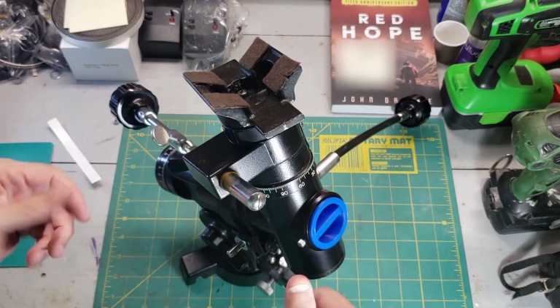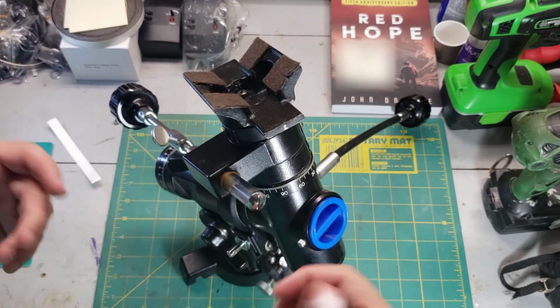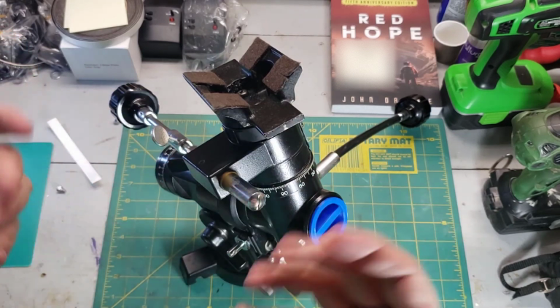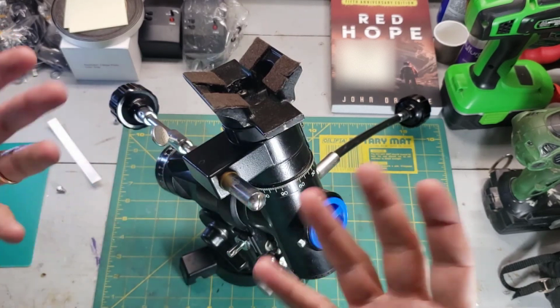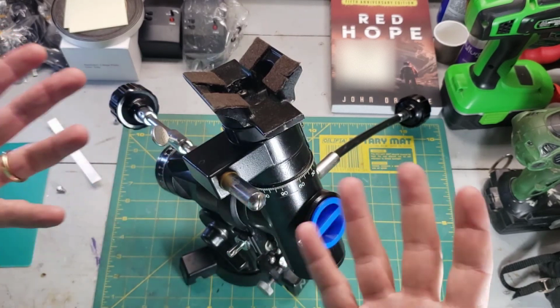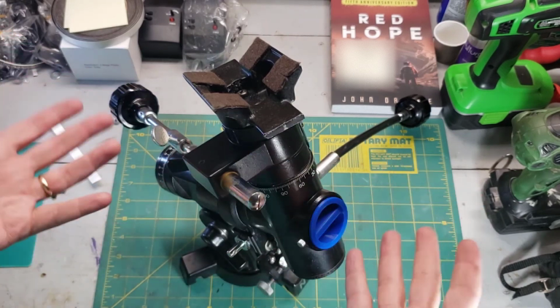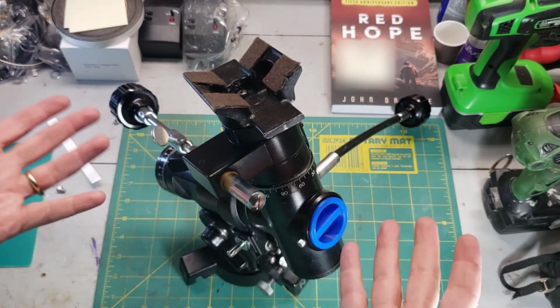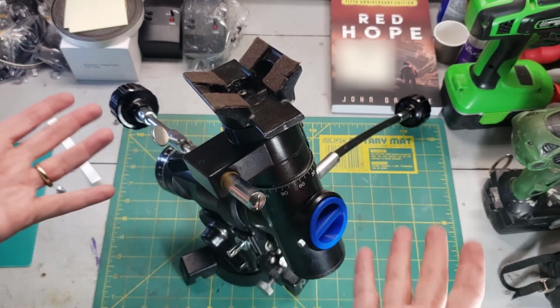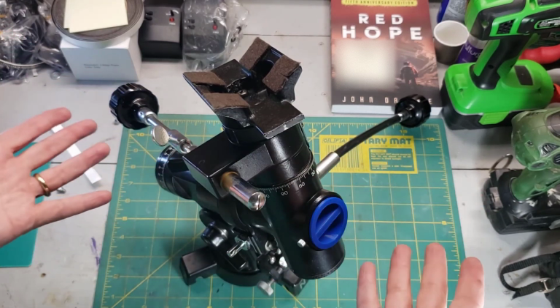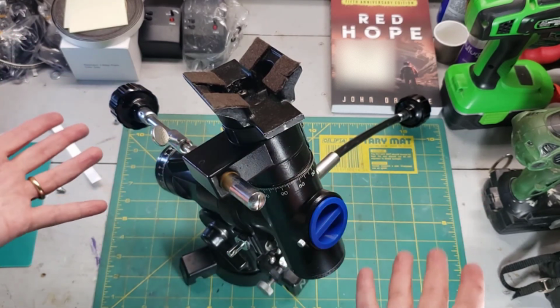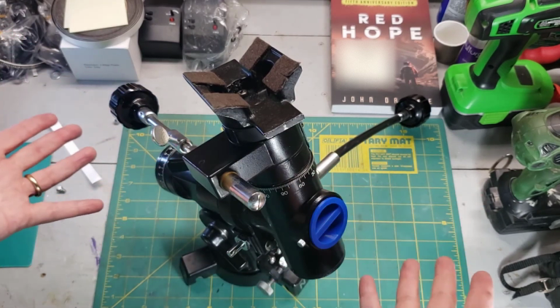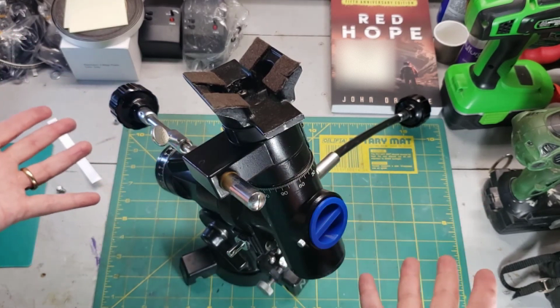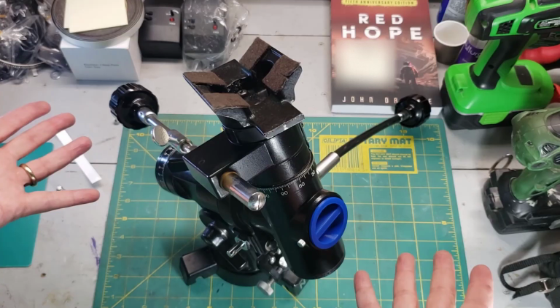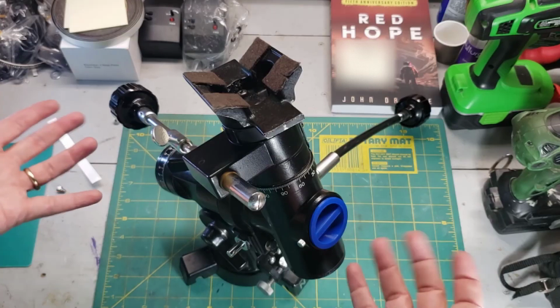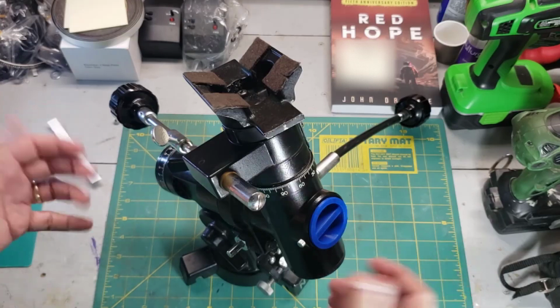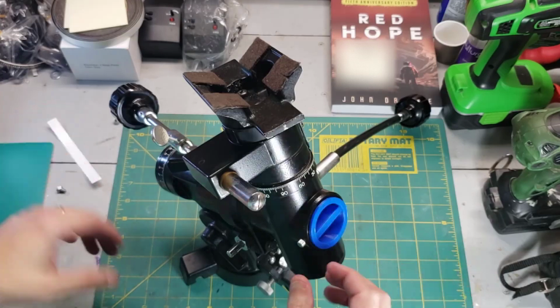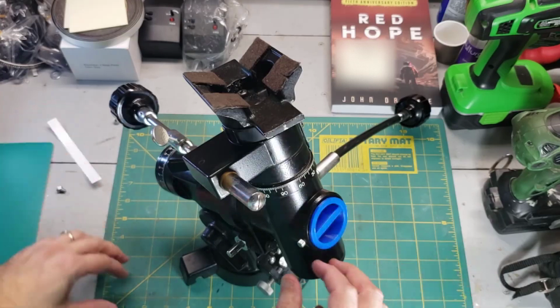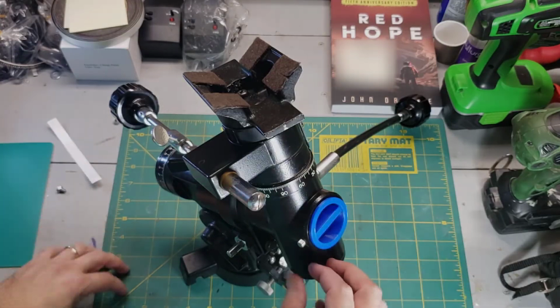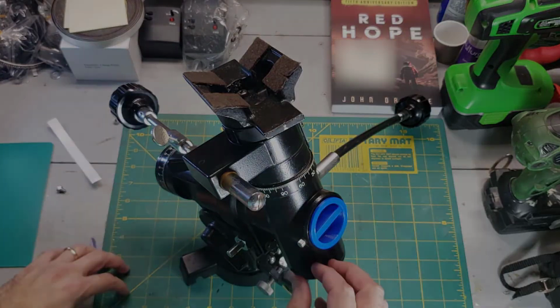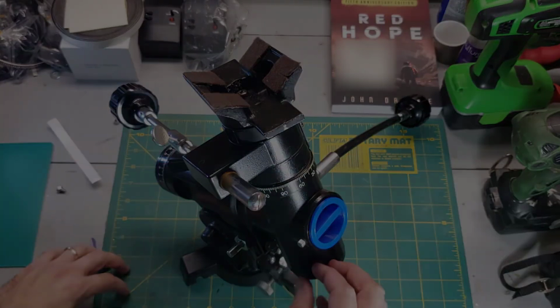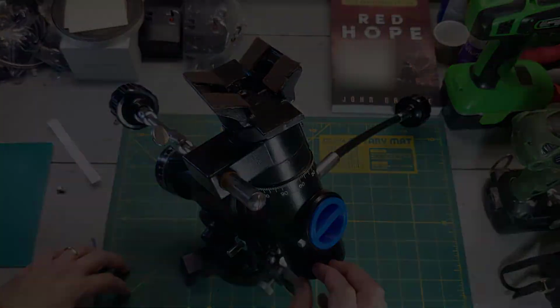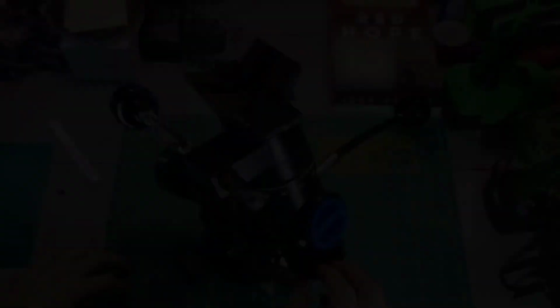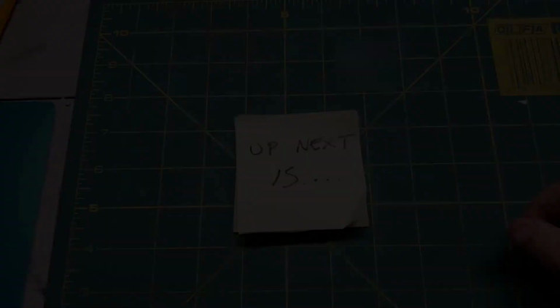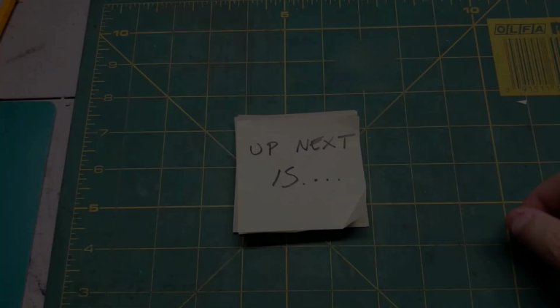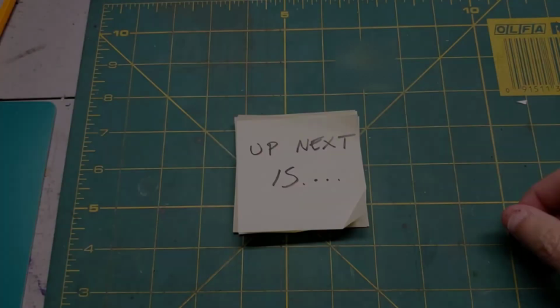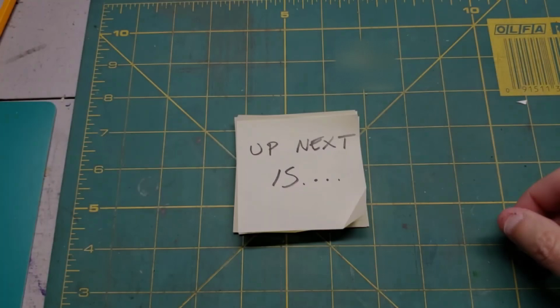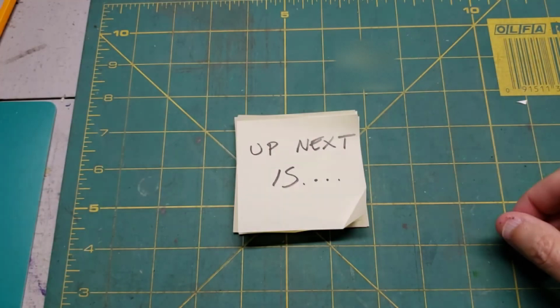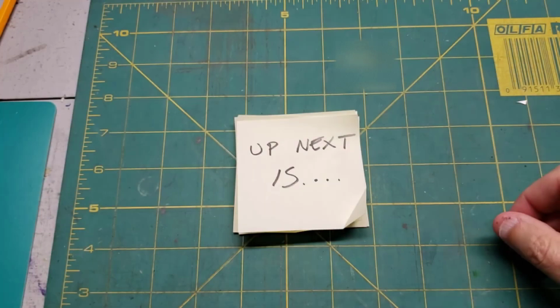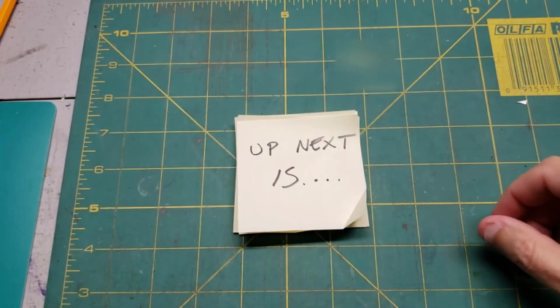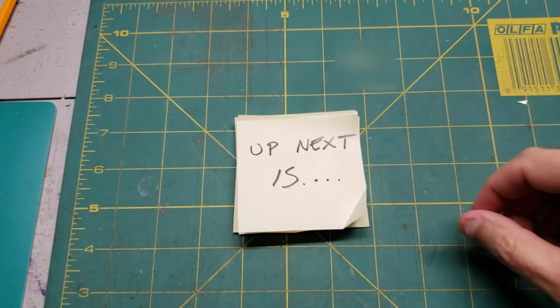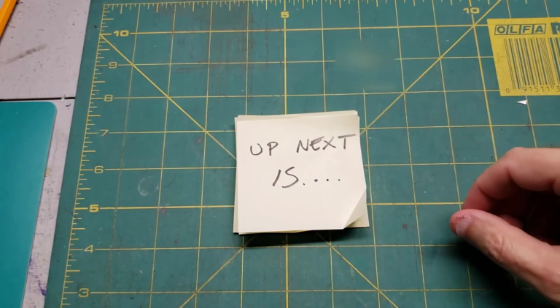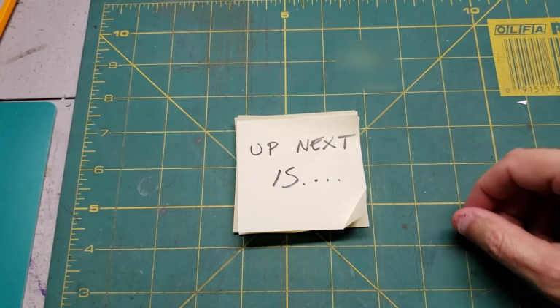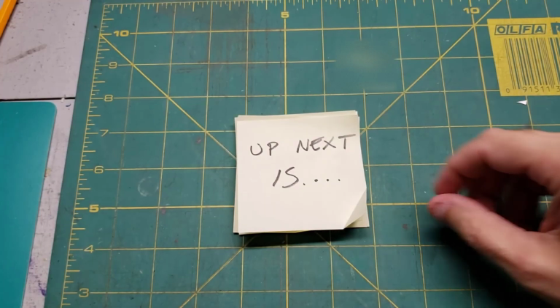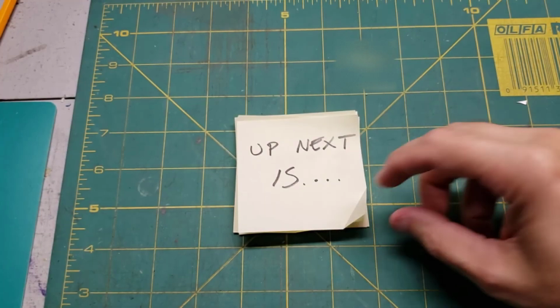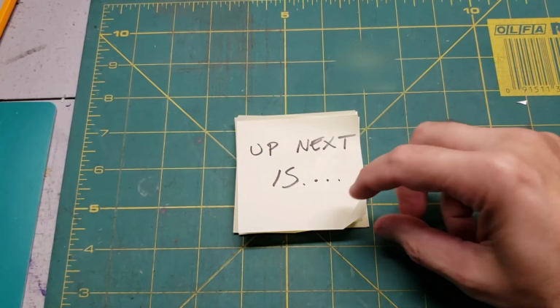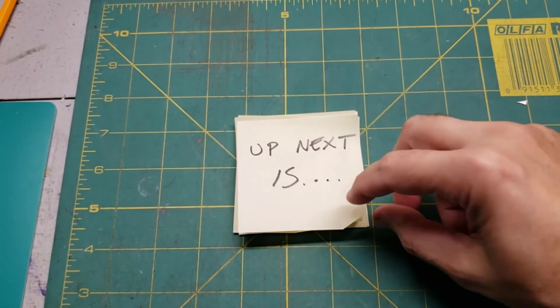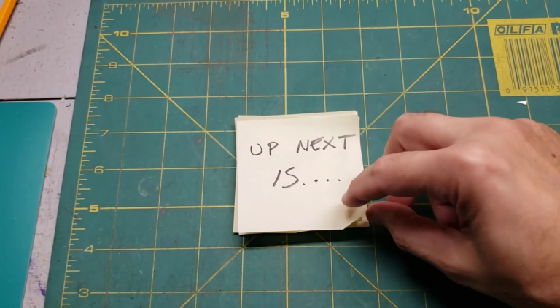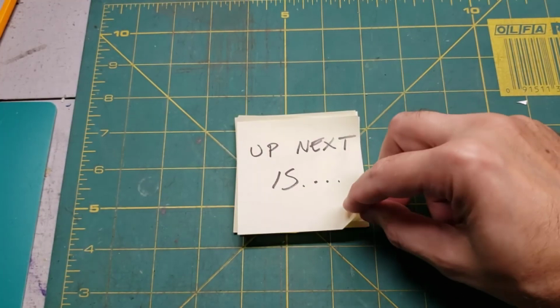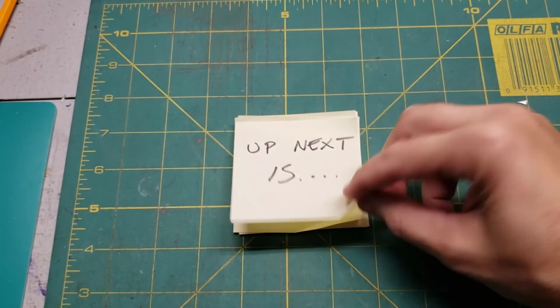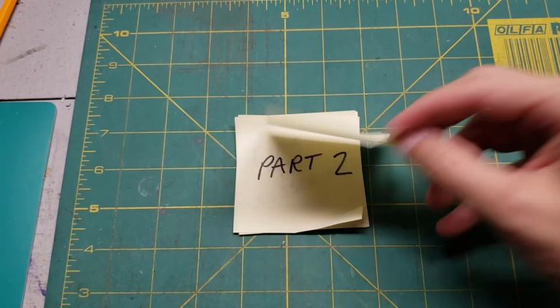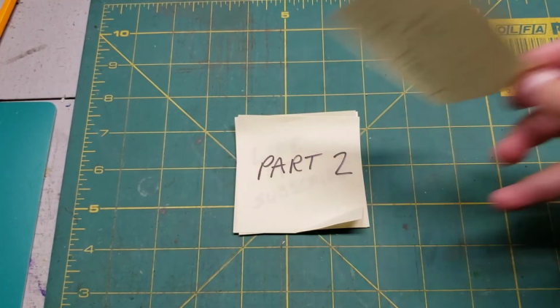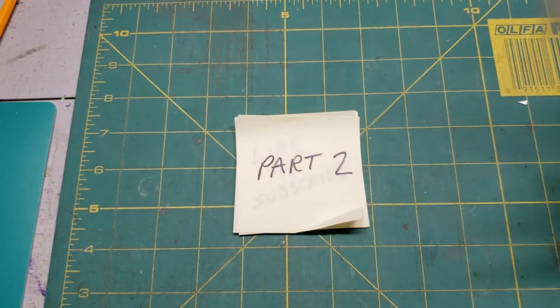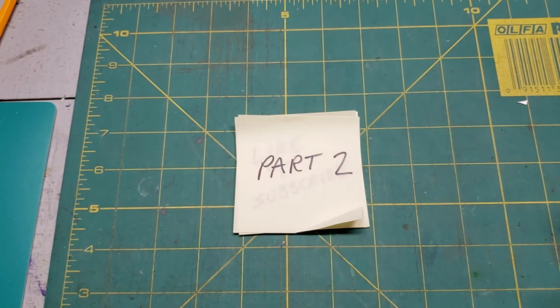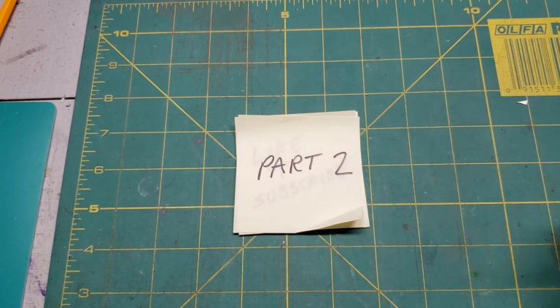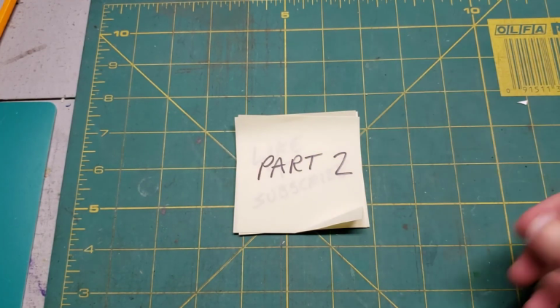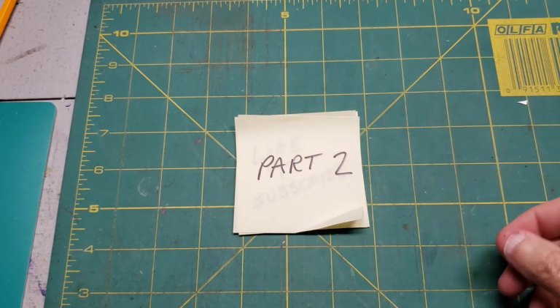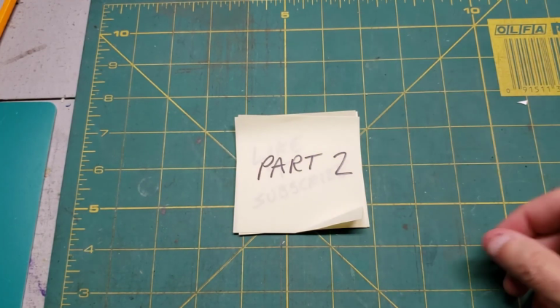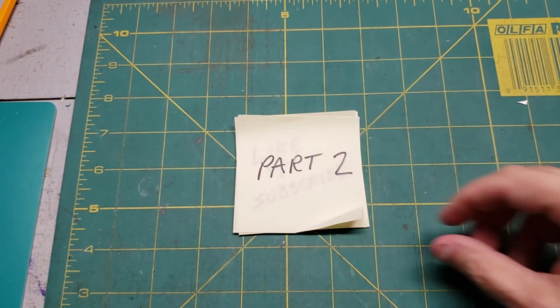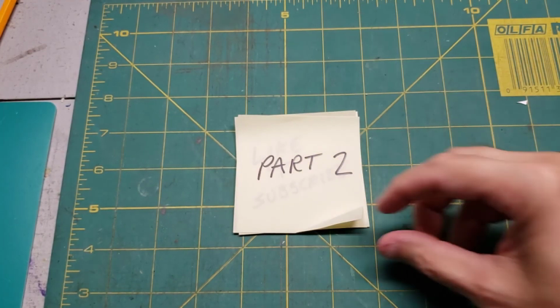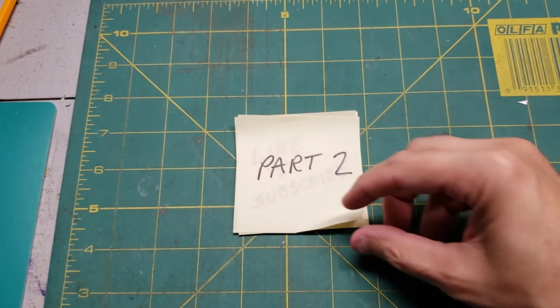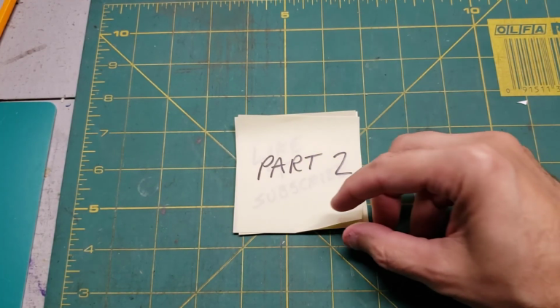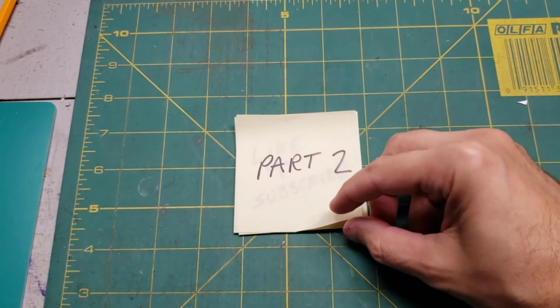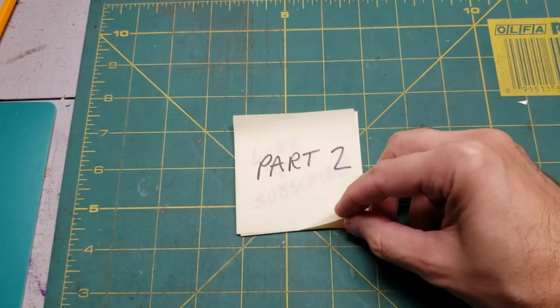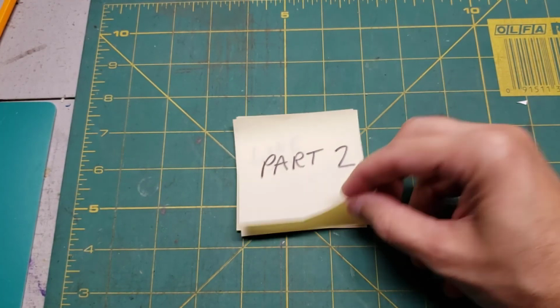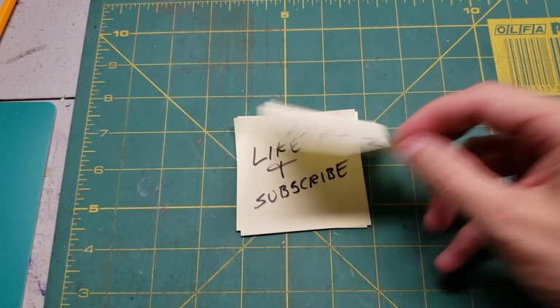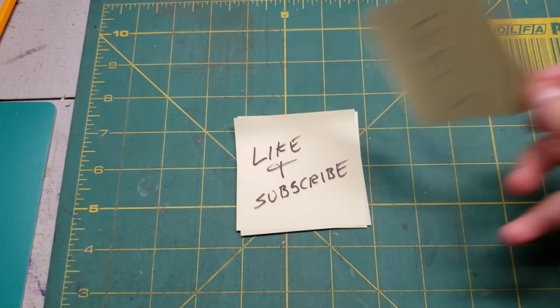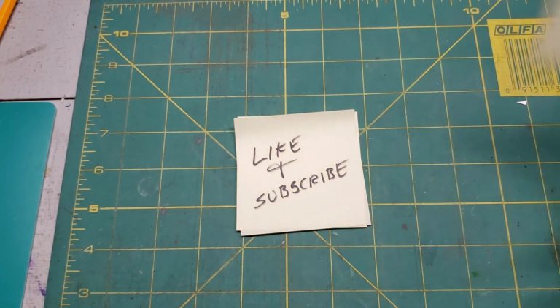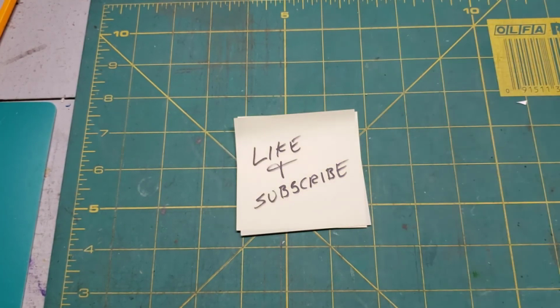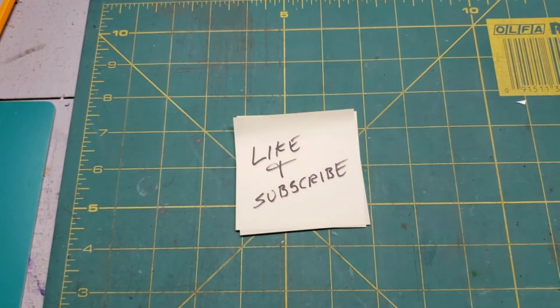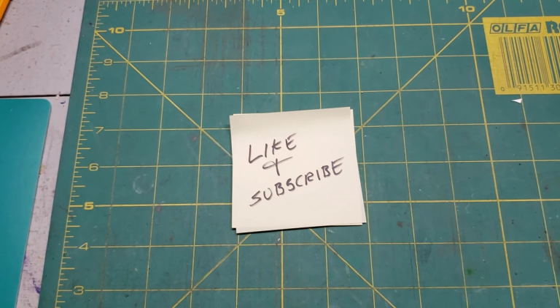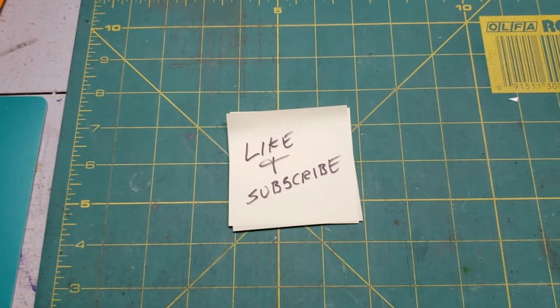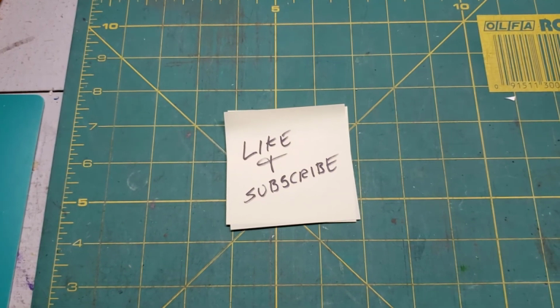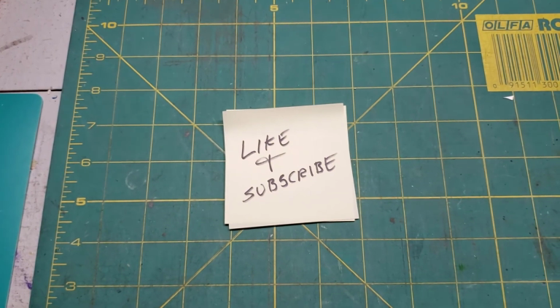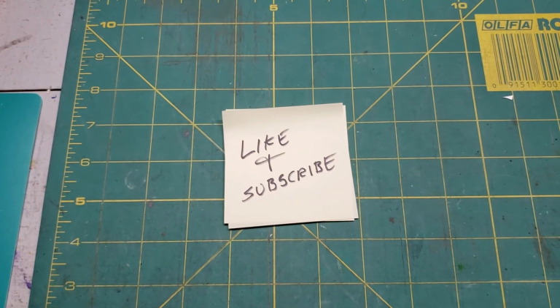Up next is part two. Be sure to like and subscribe.